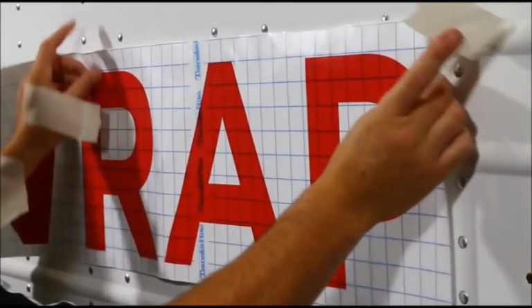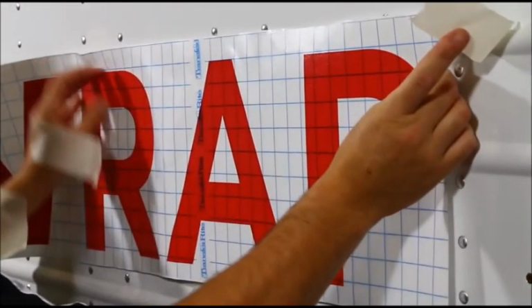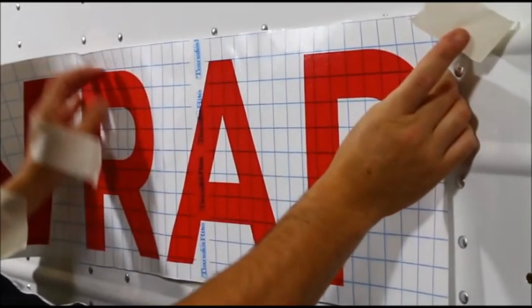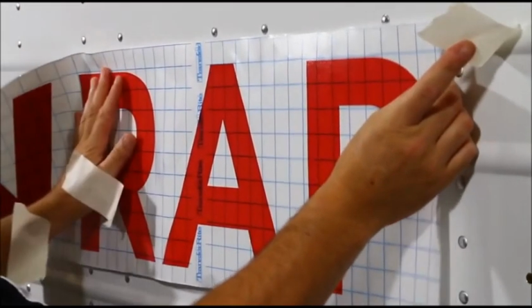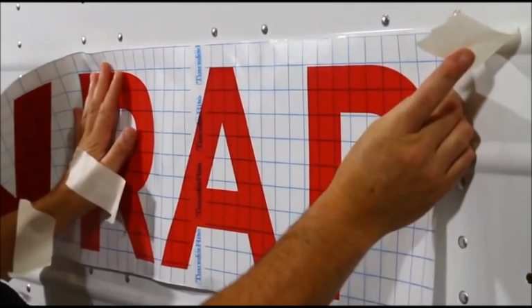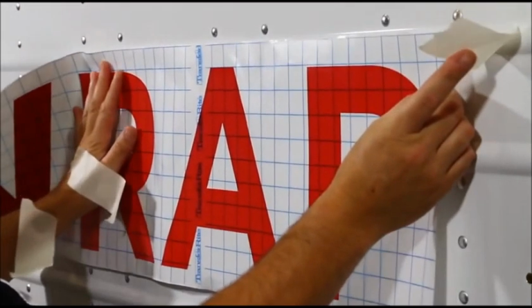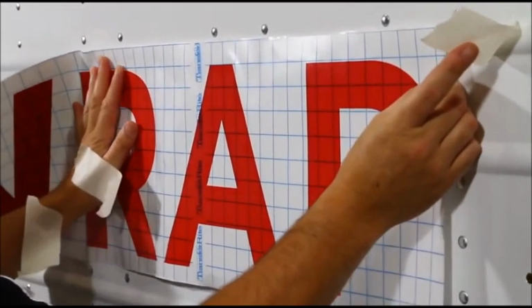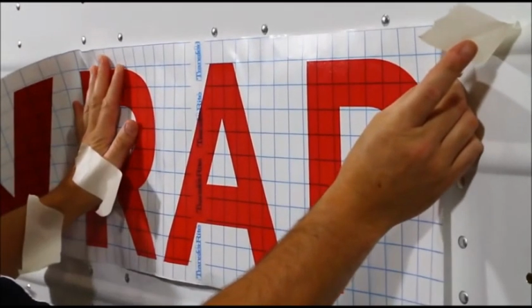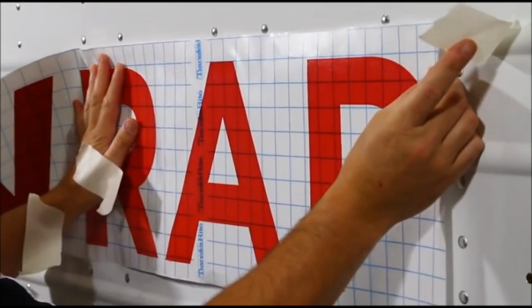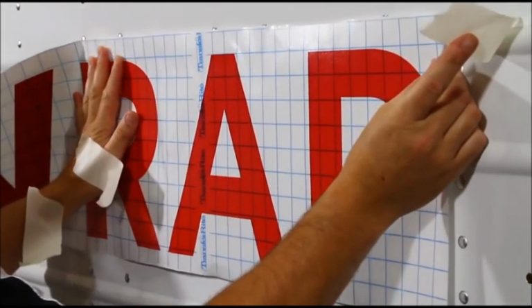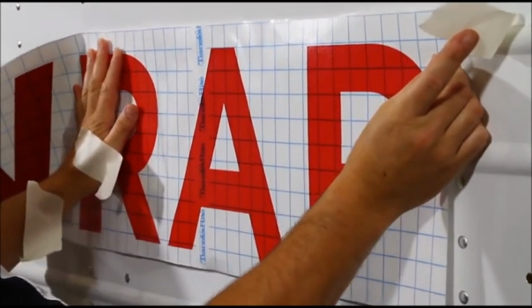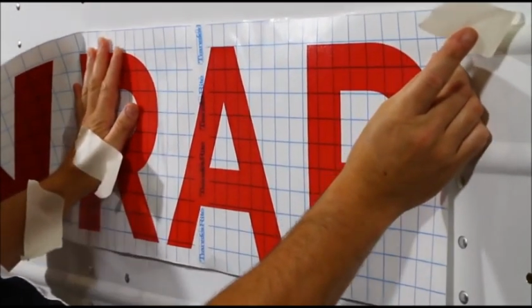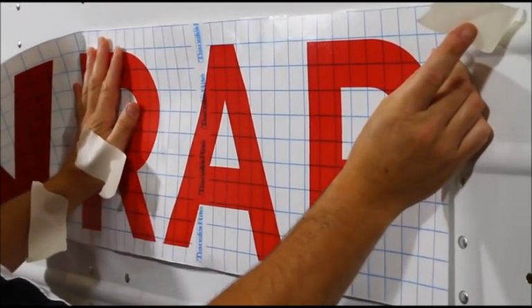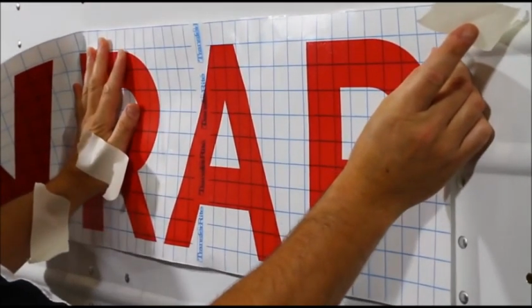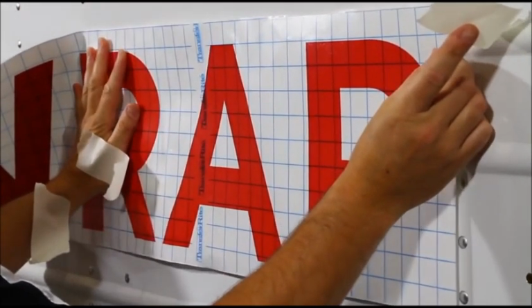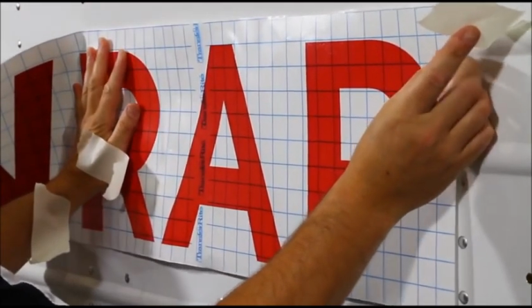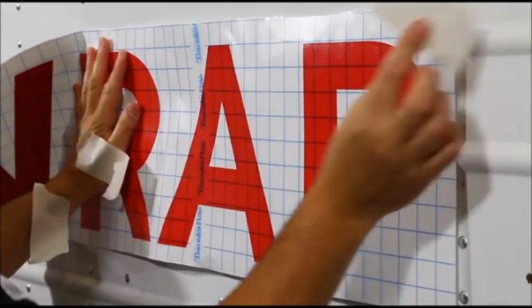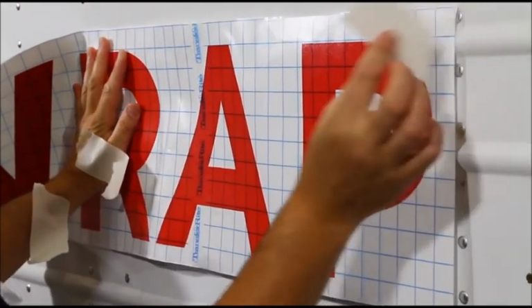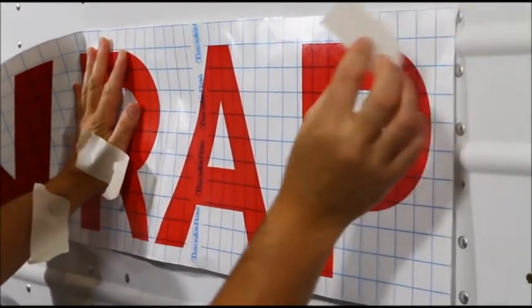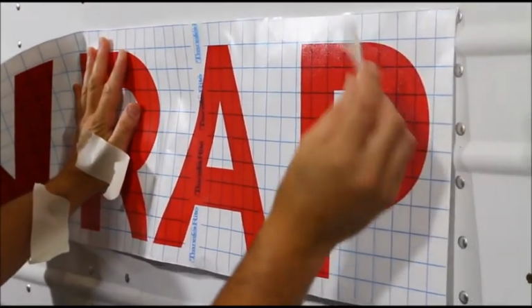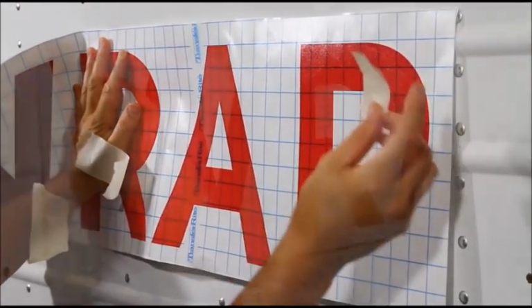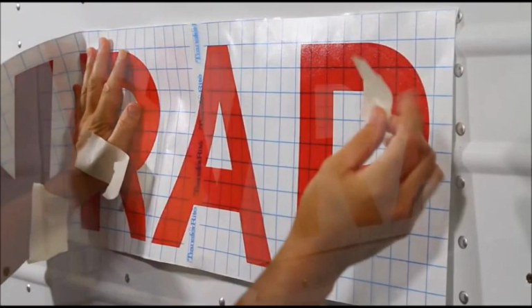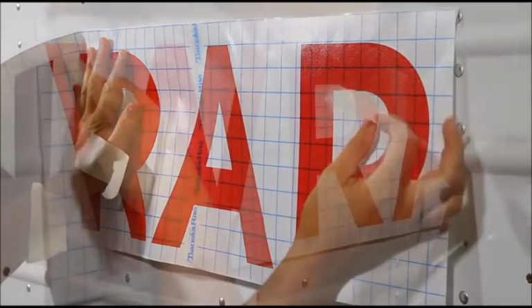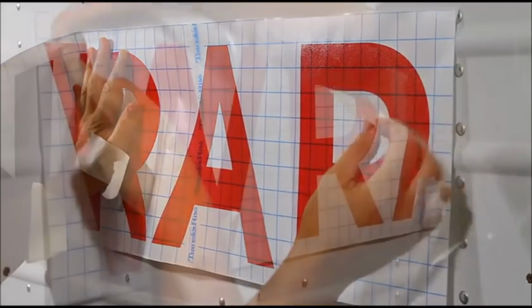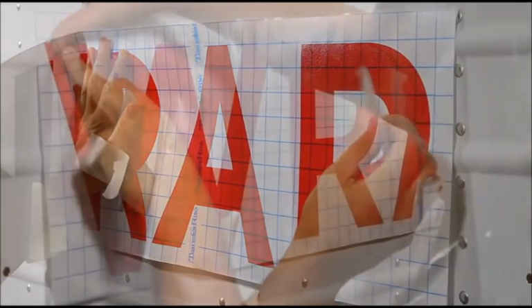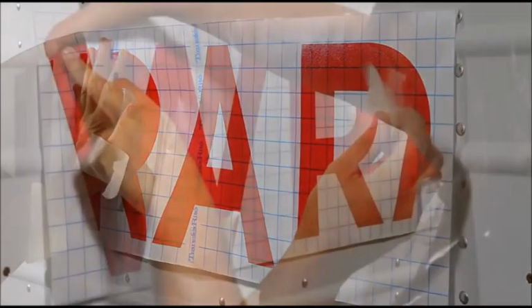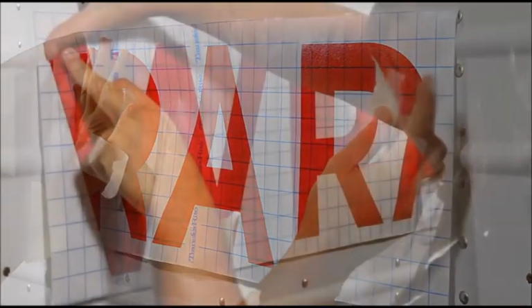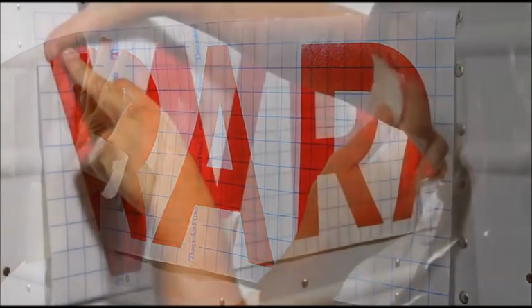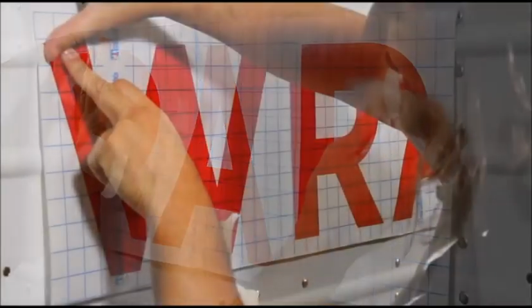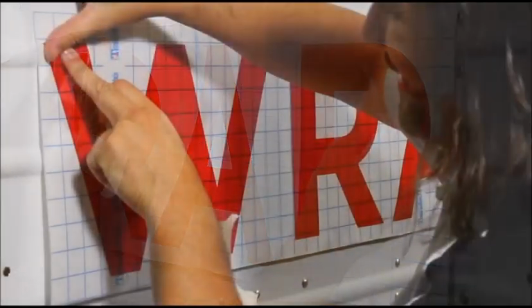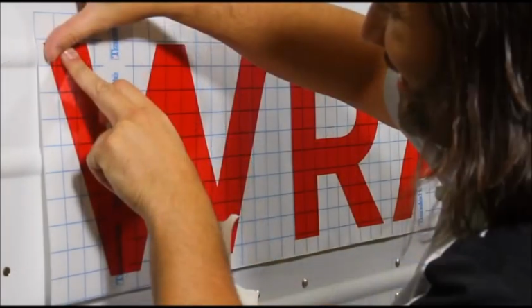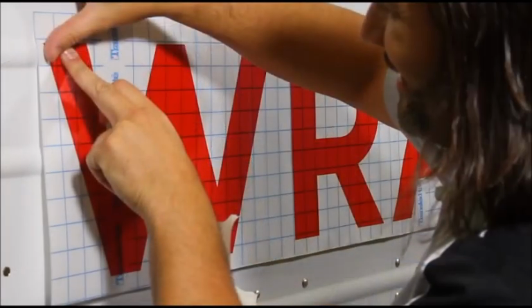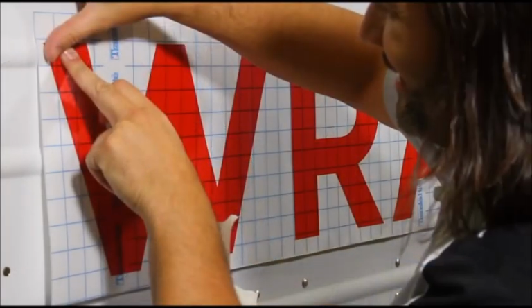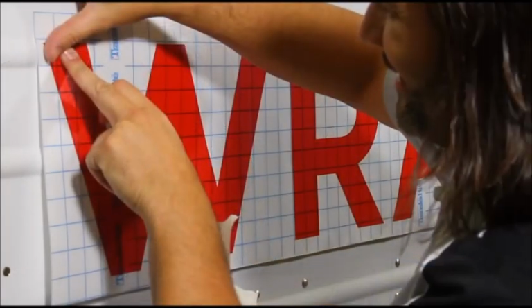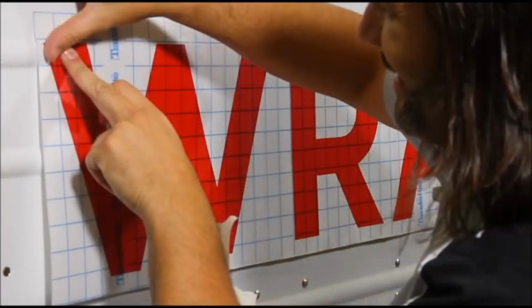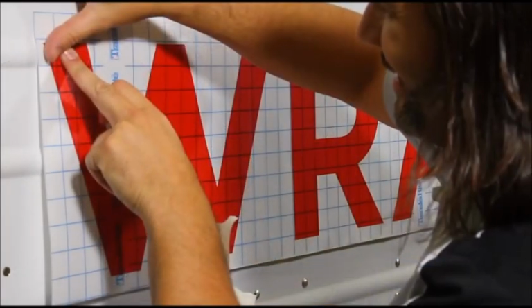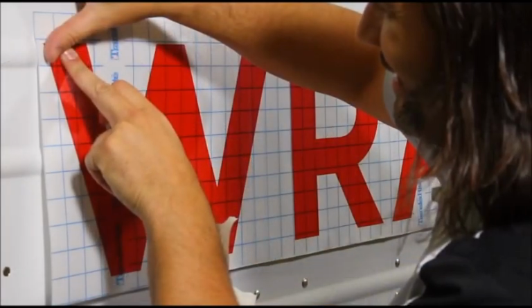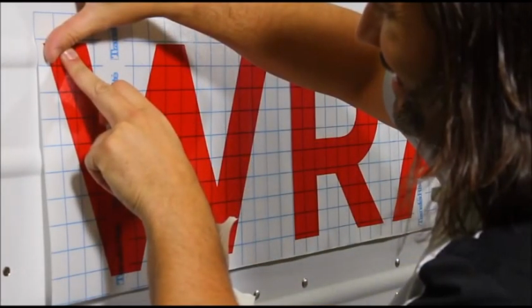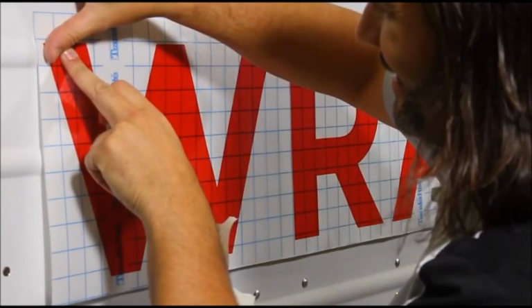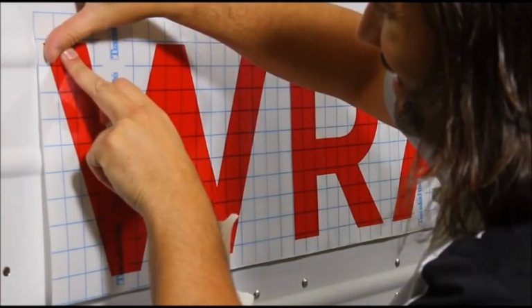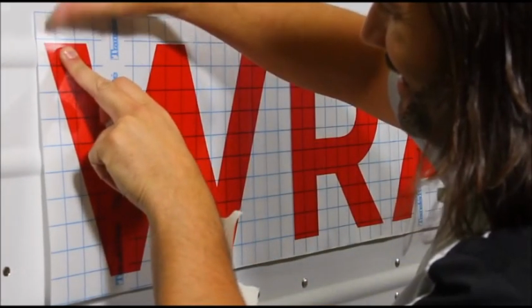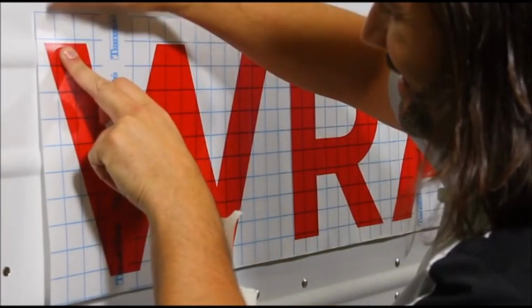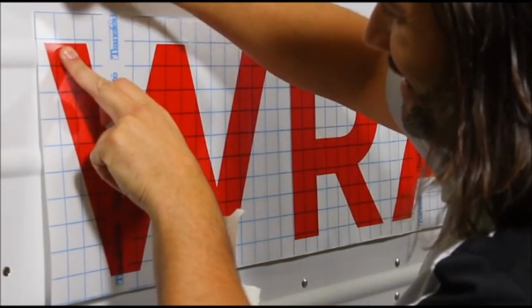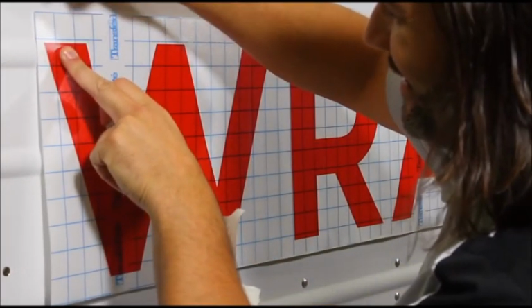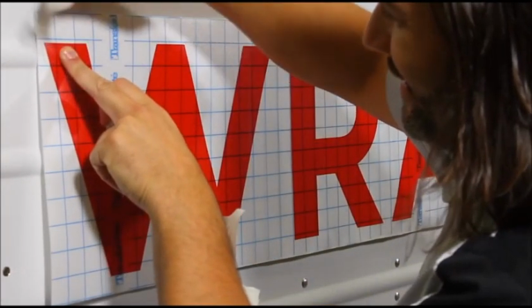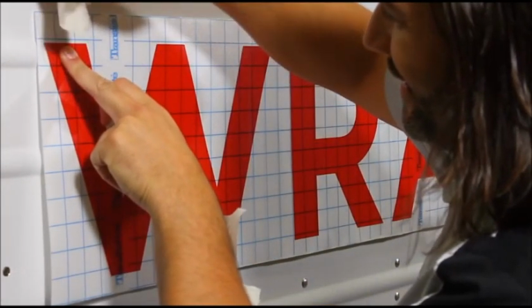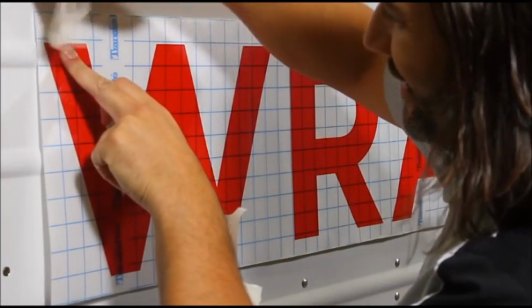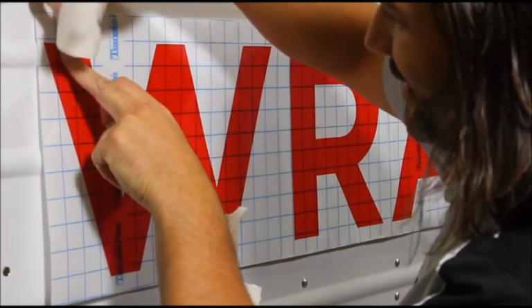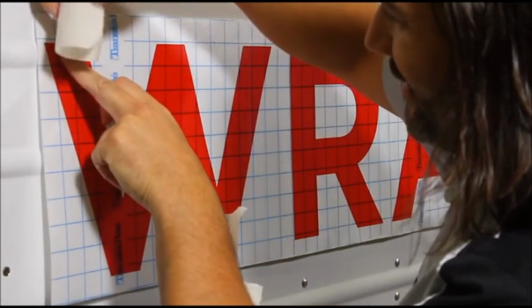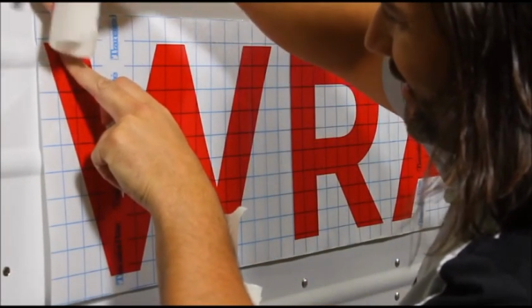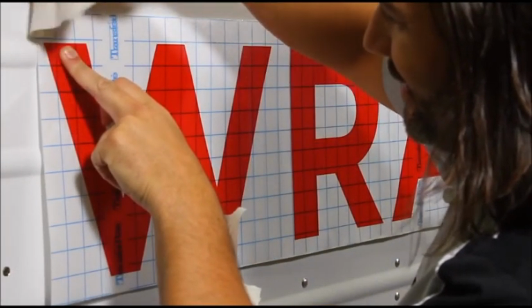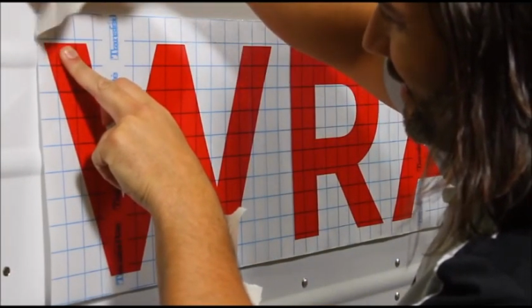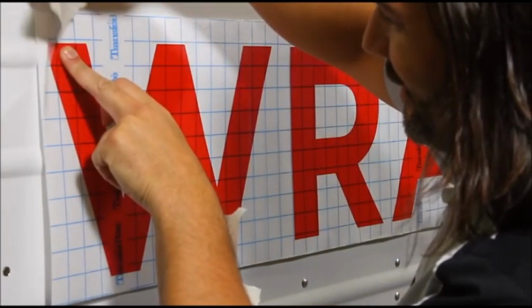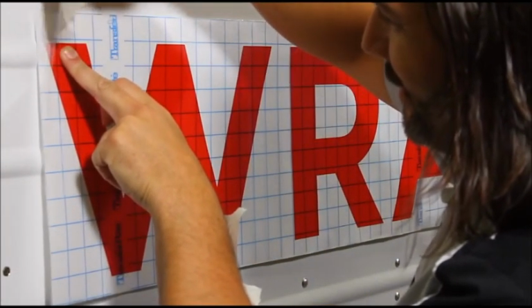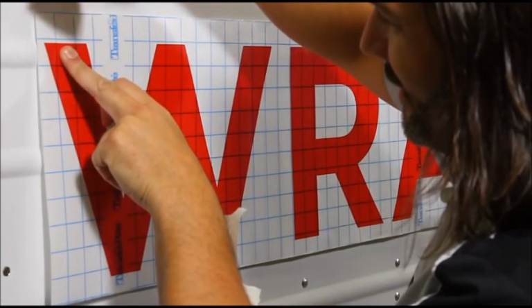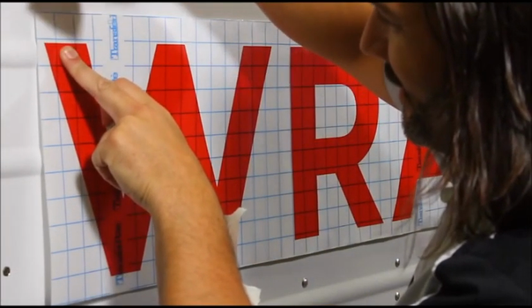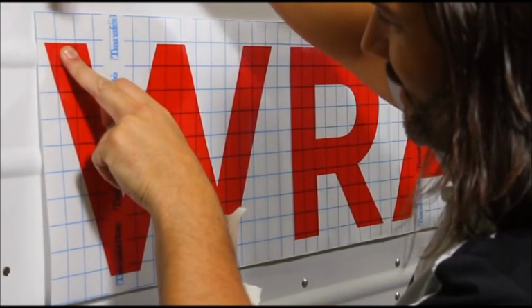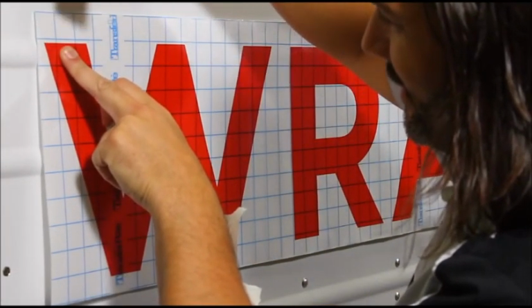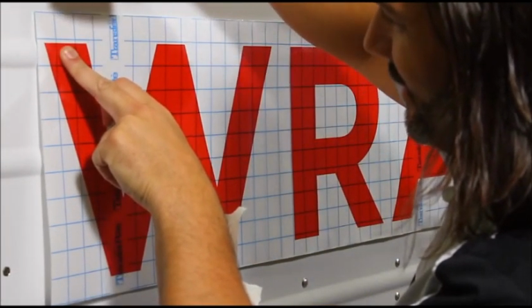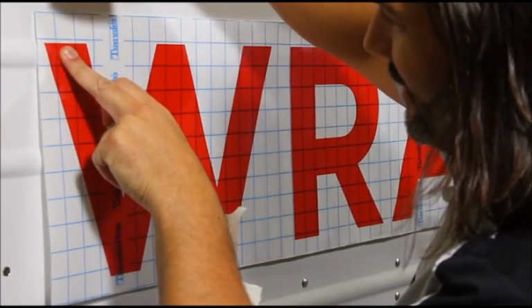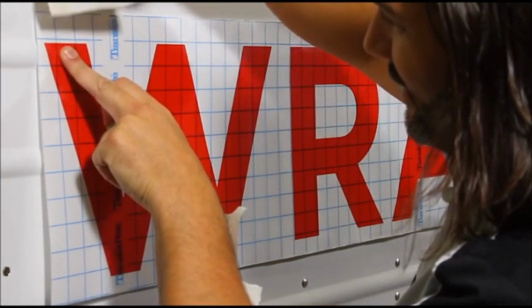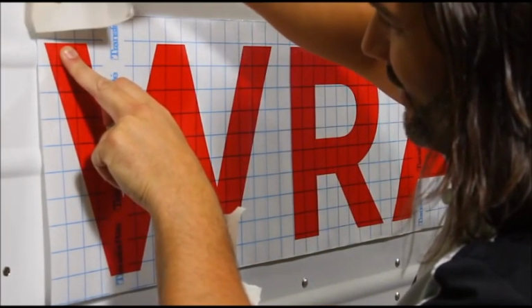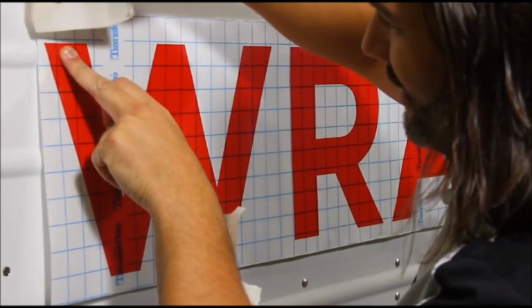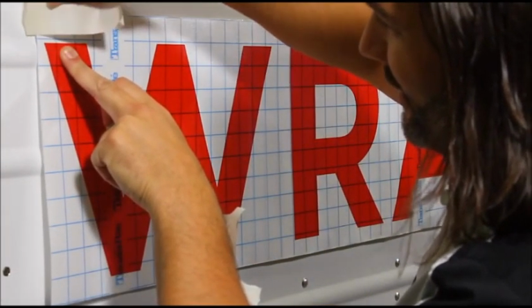First, position the graphic on the panel using tape. Pull the corners taut so that the graphic has no sag.